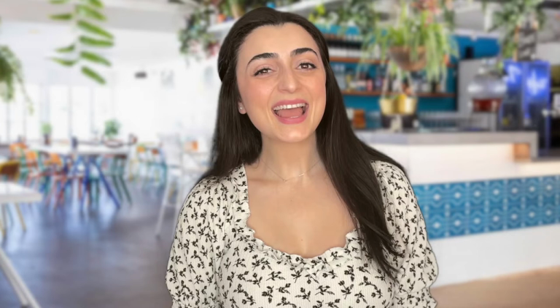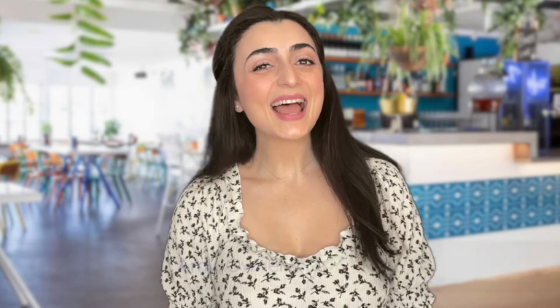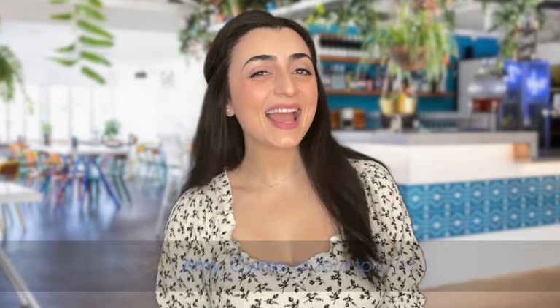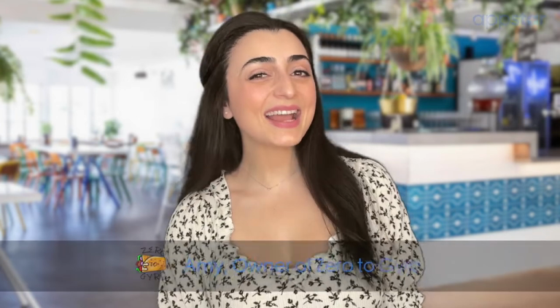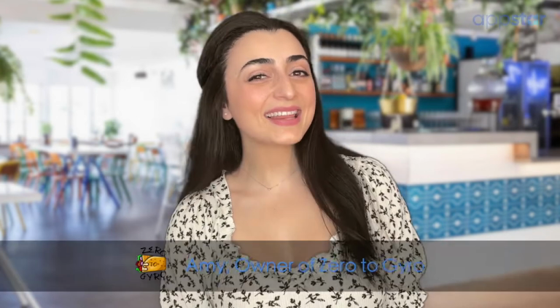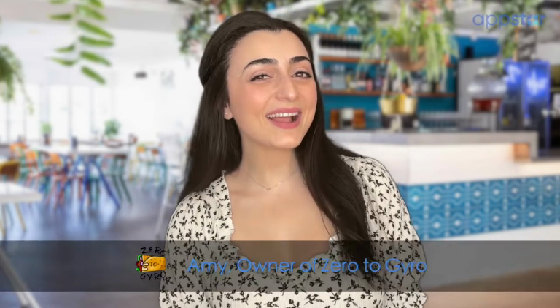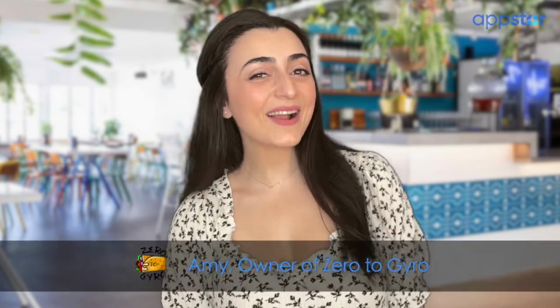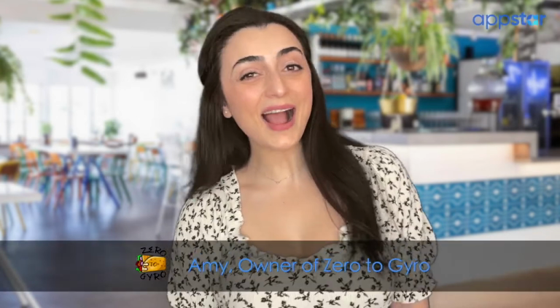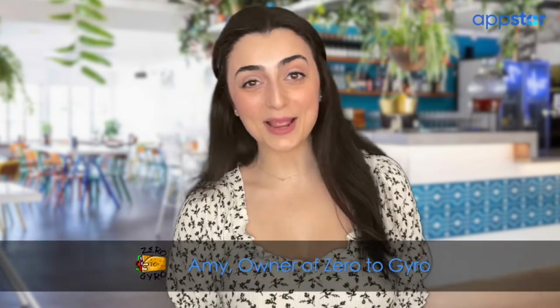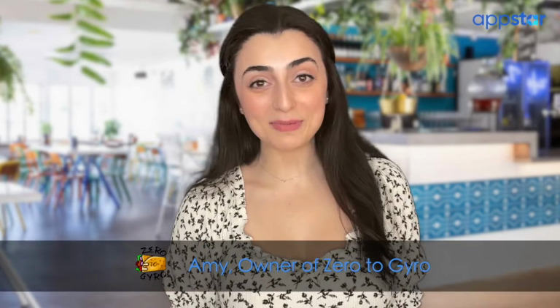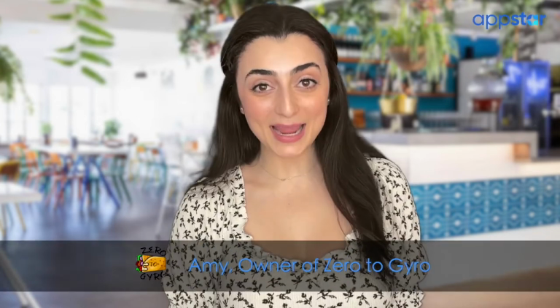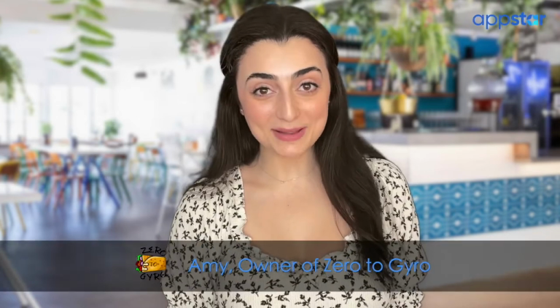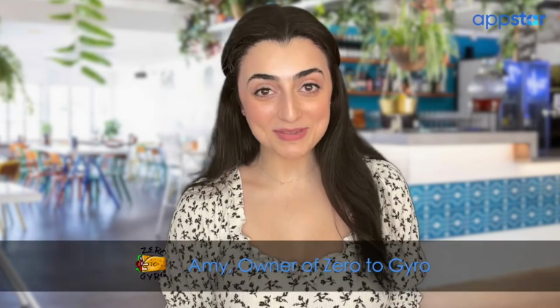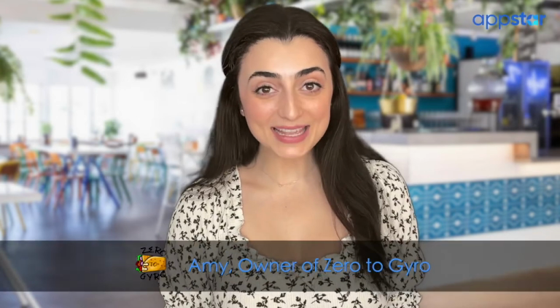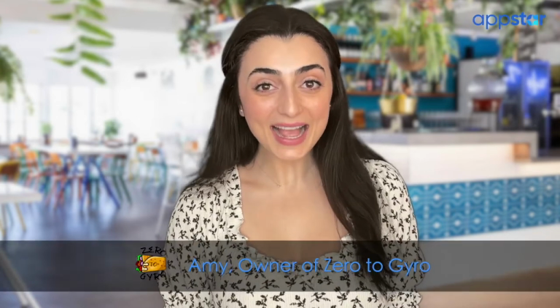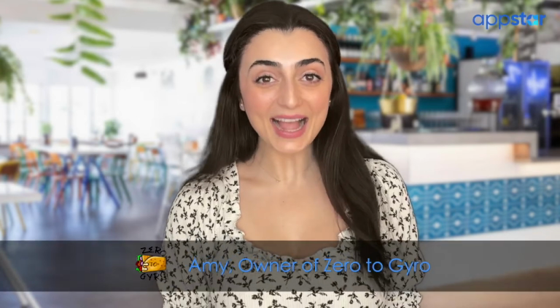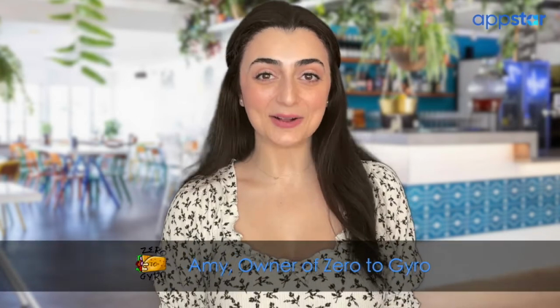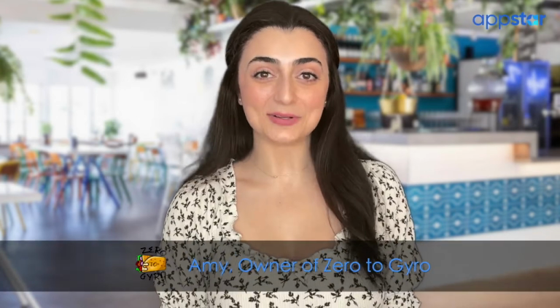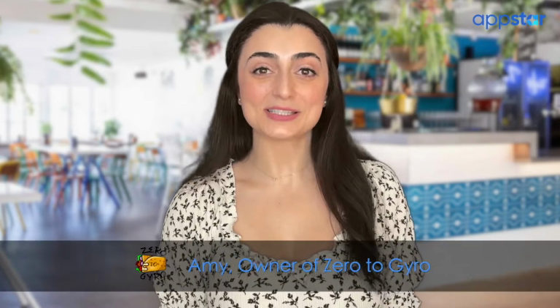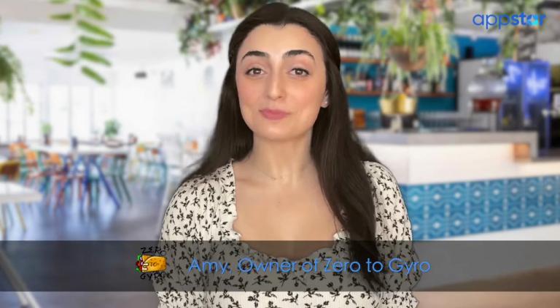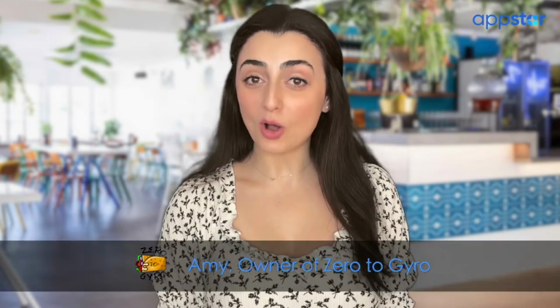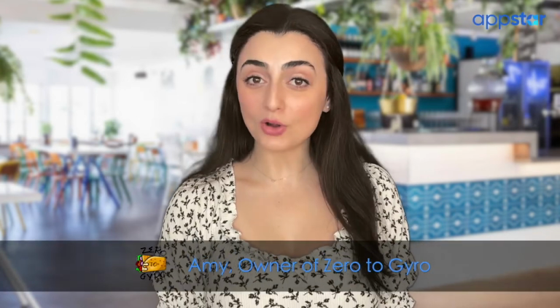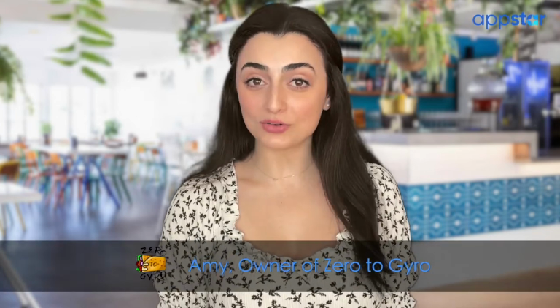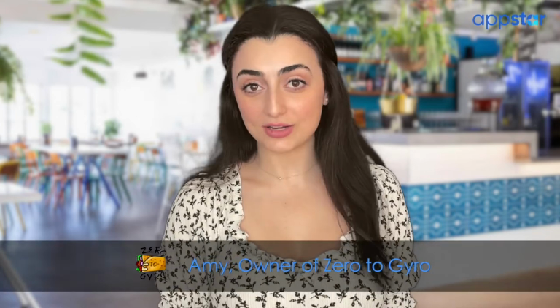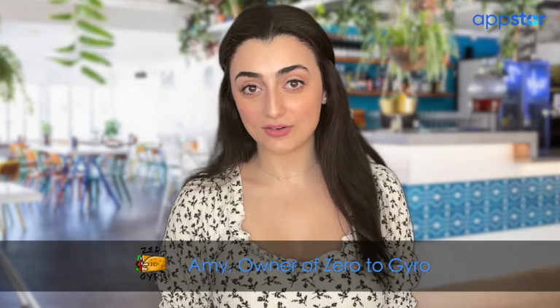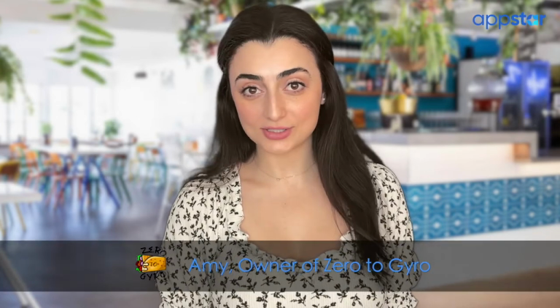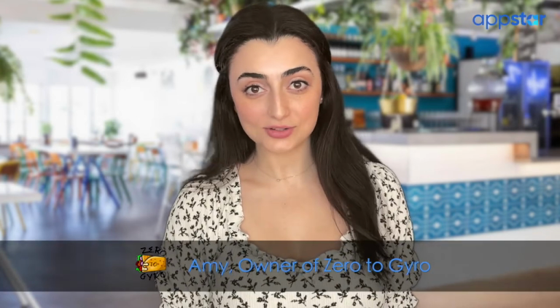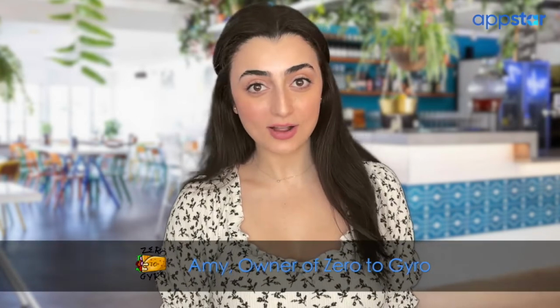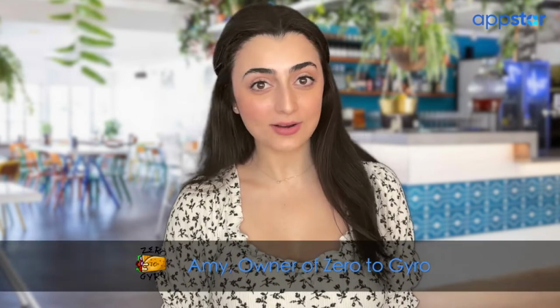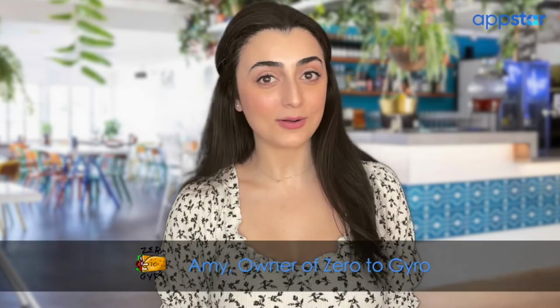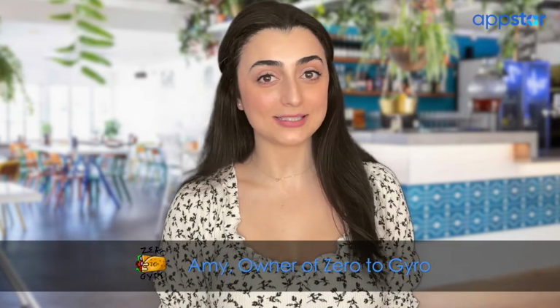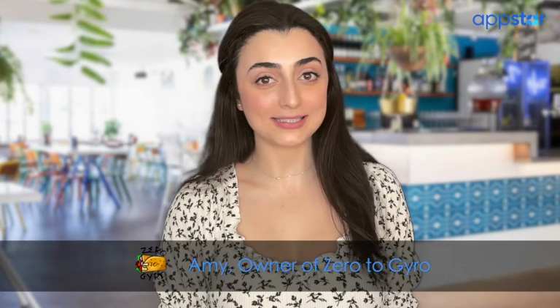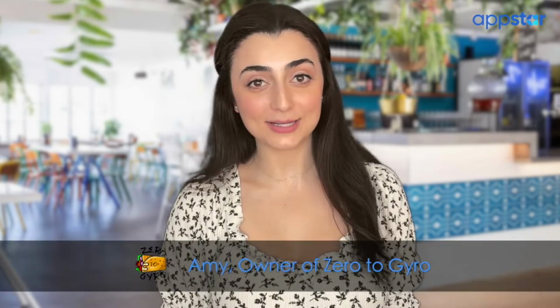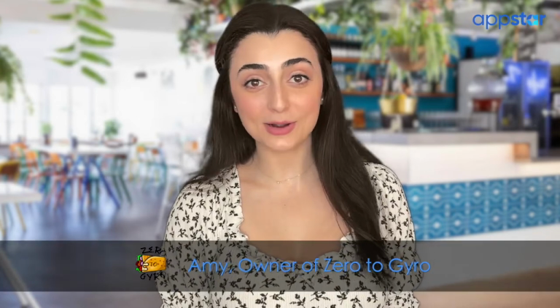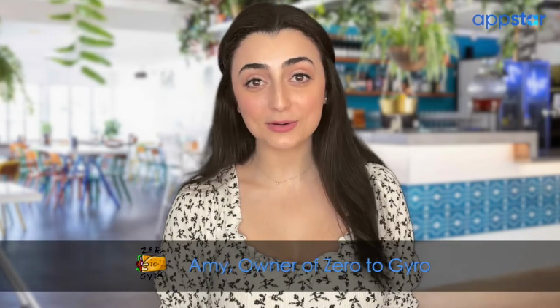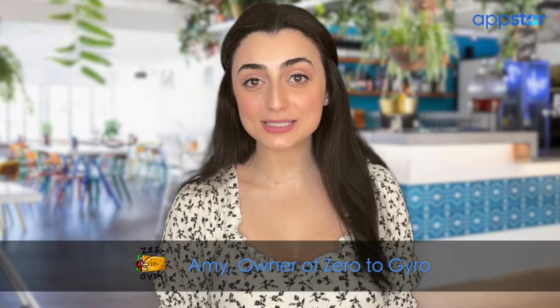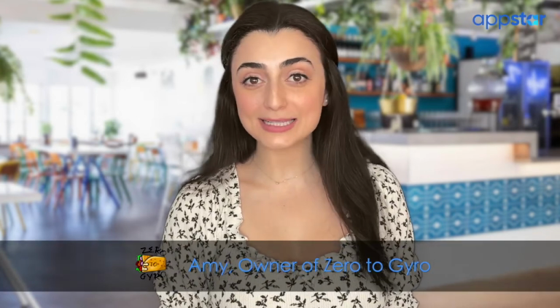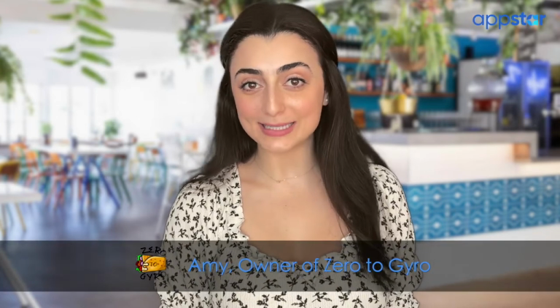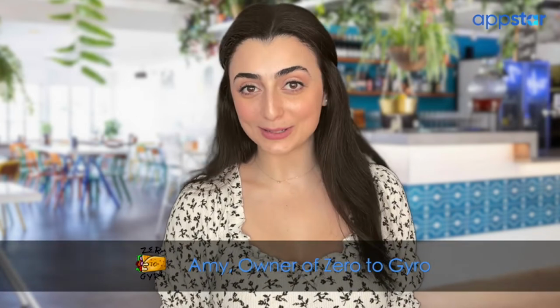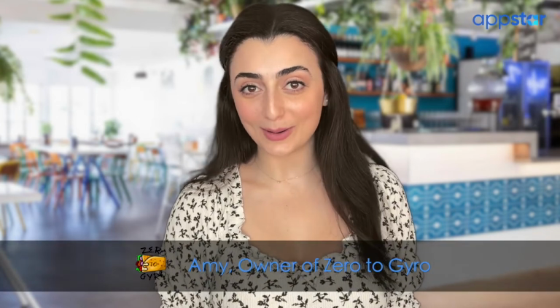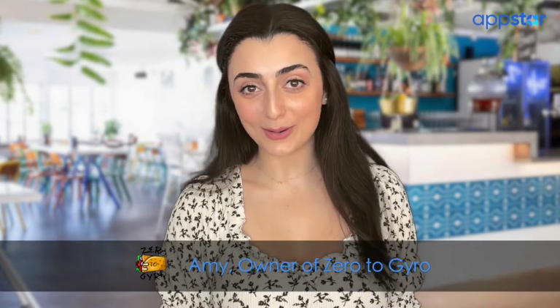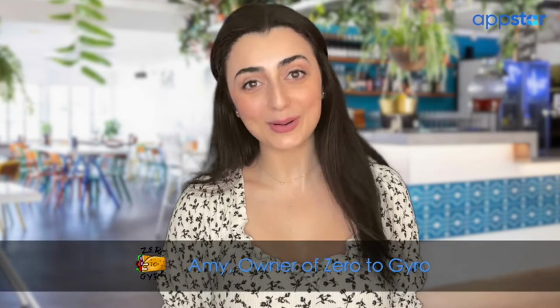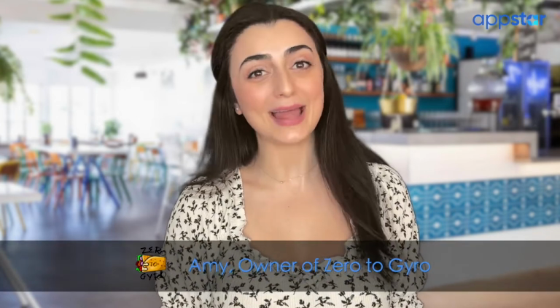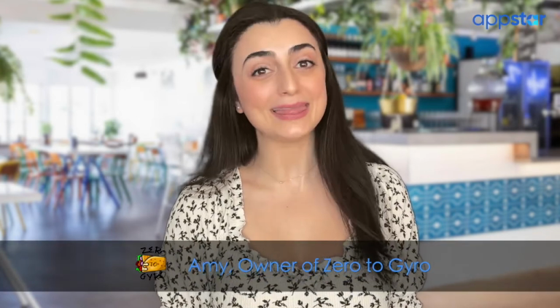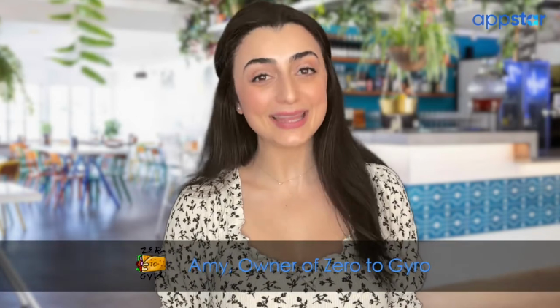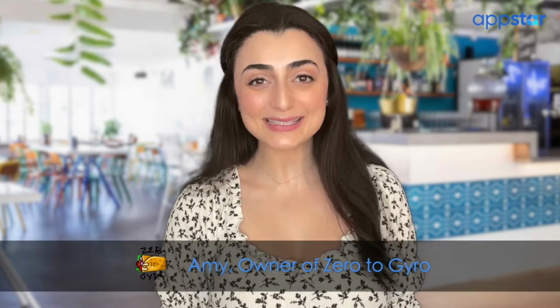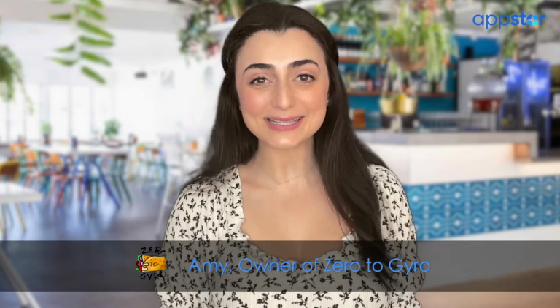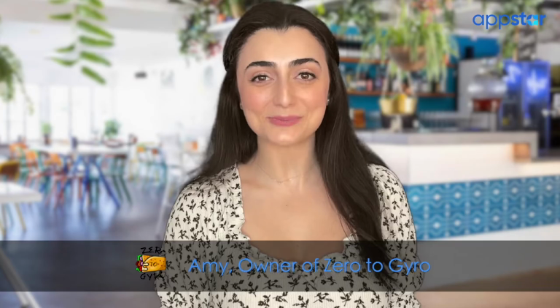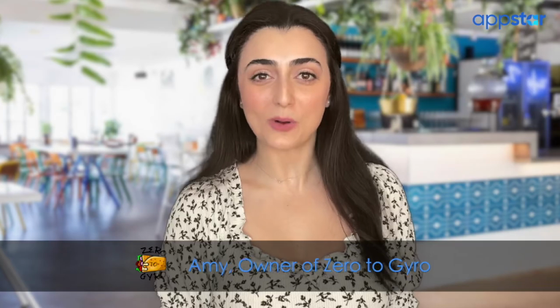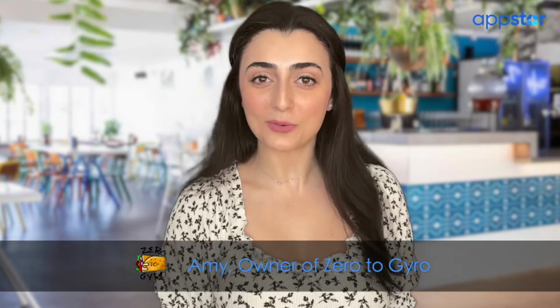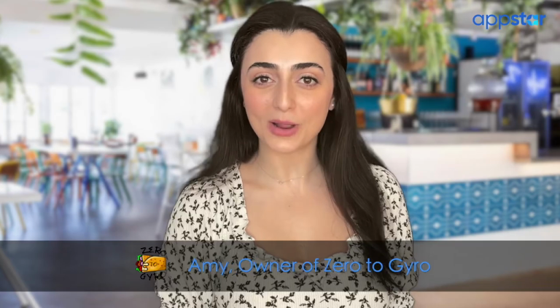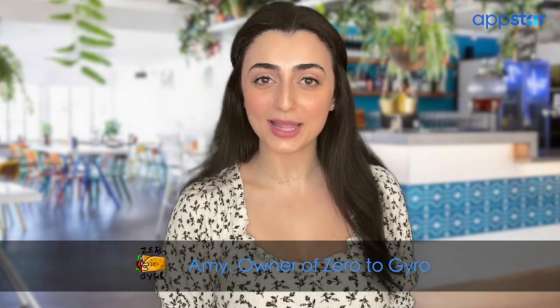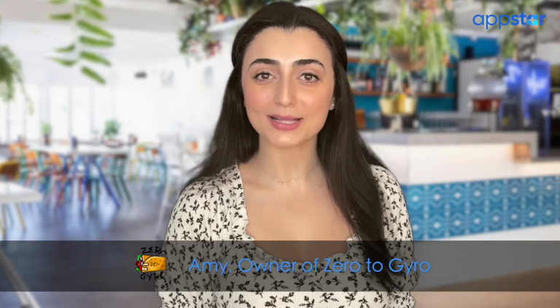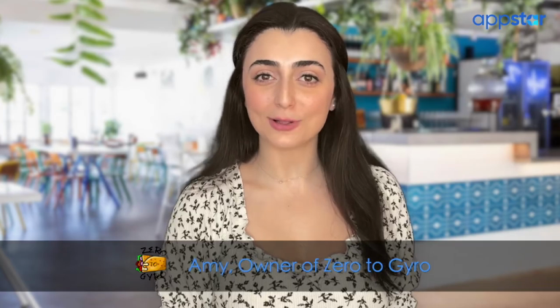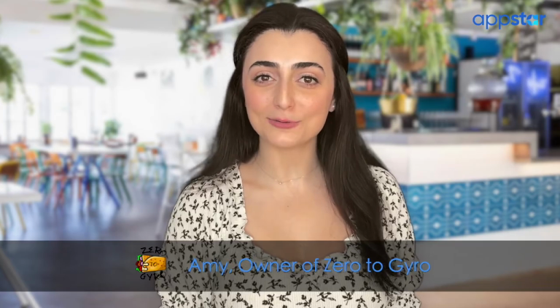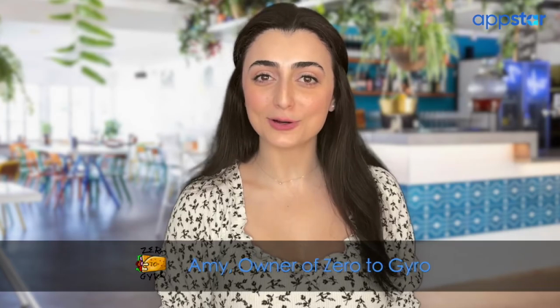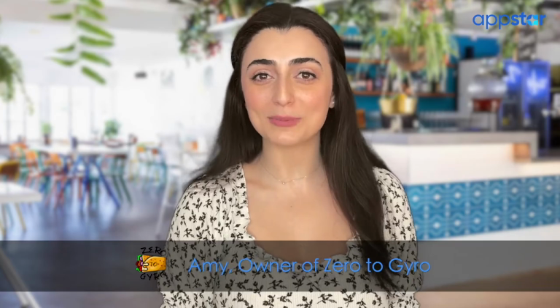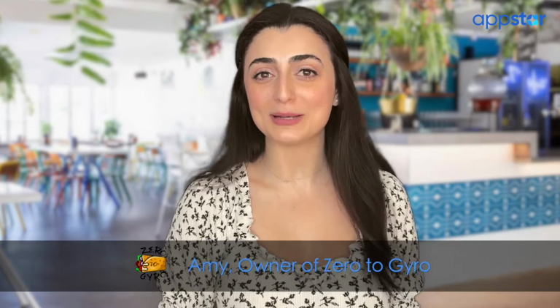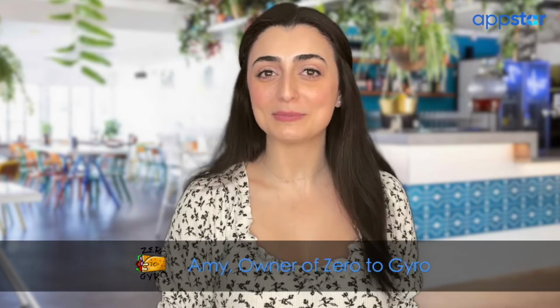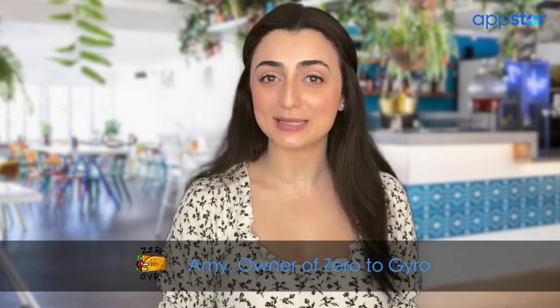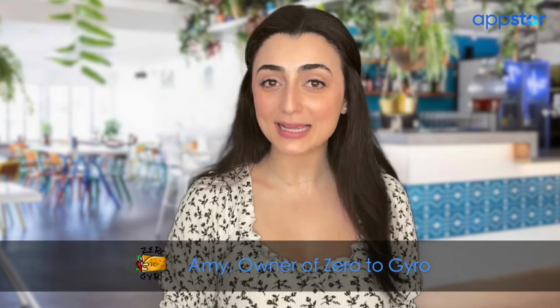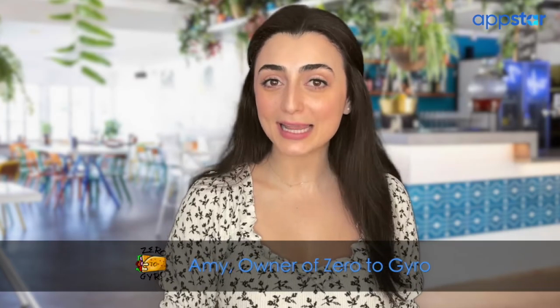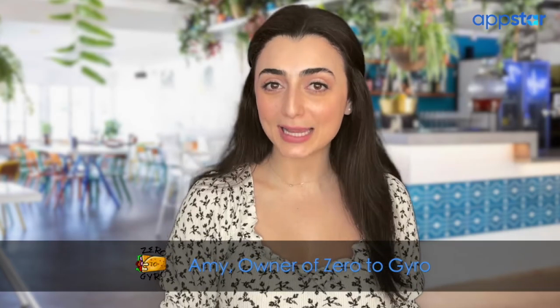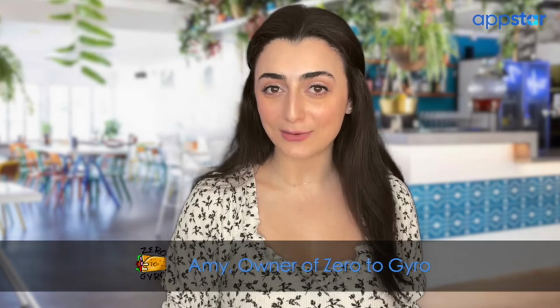Hey there, I'm Amy. I own a small Greek restaurant called Zero to Gyro, and this is how Clover made me a hero.